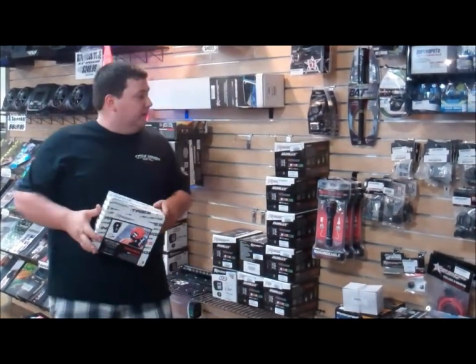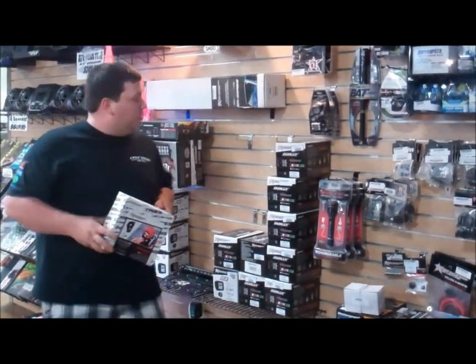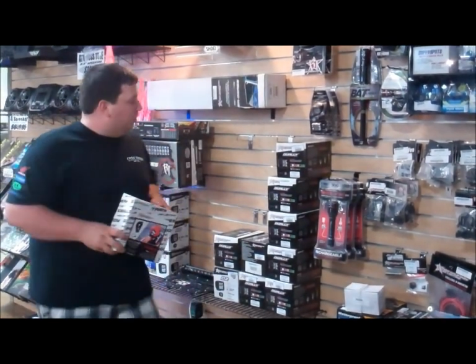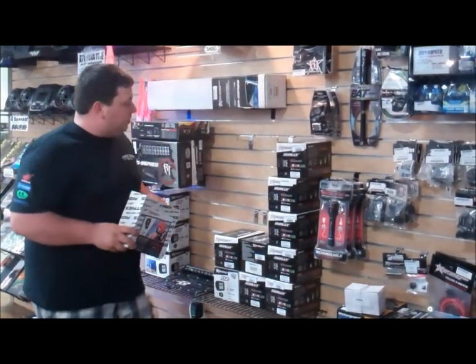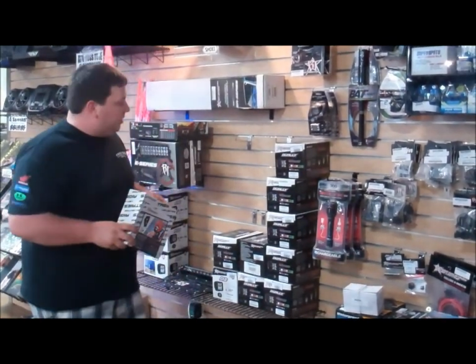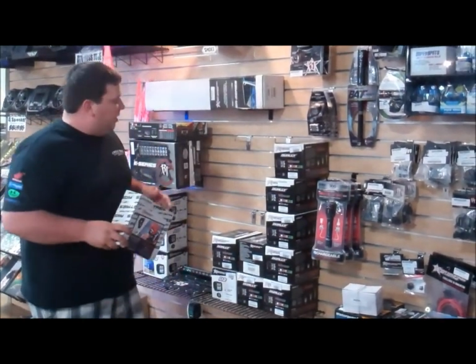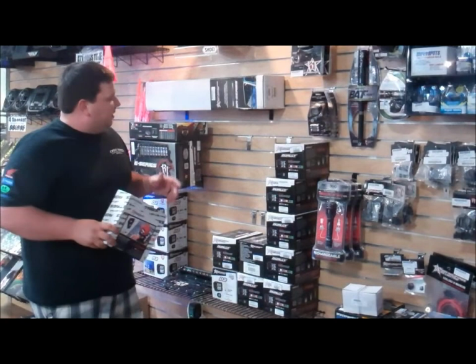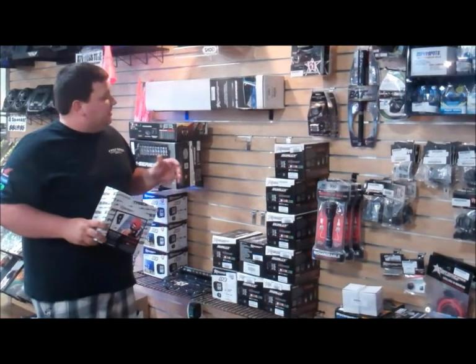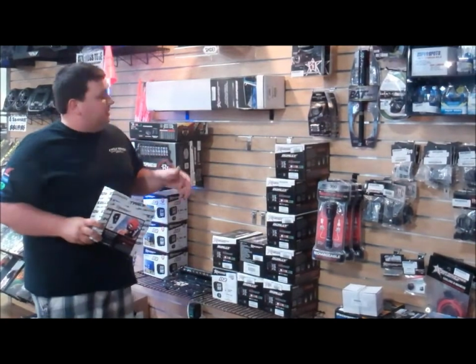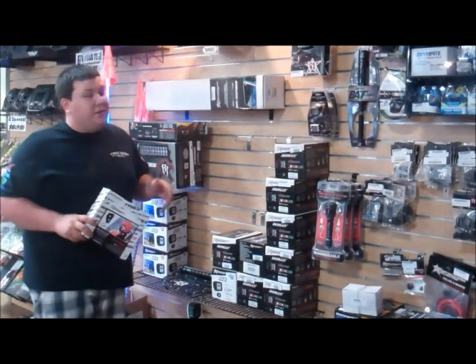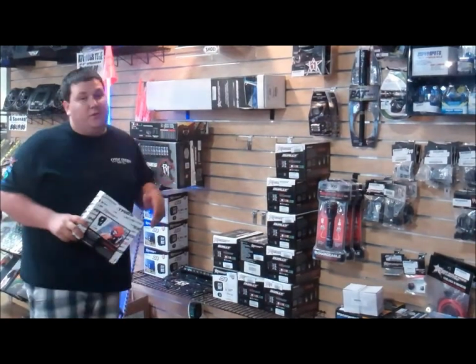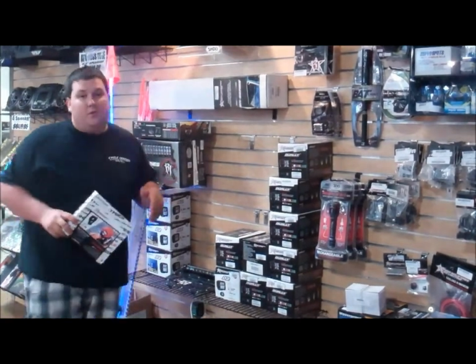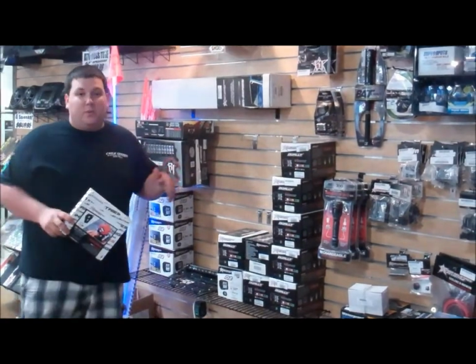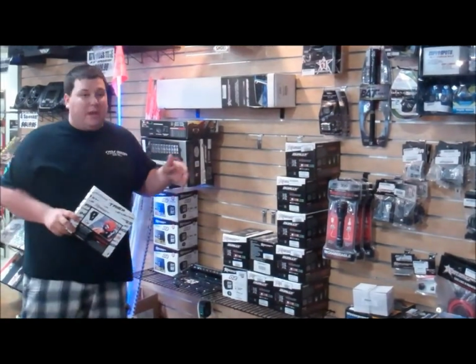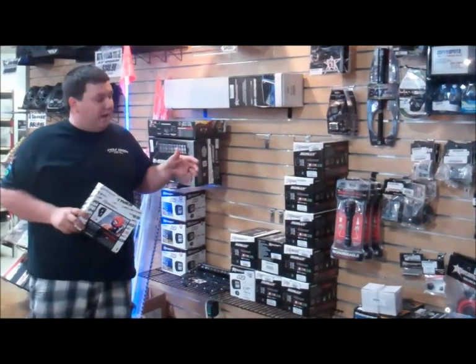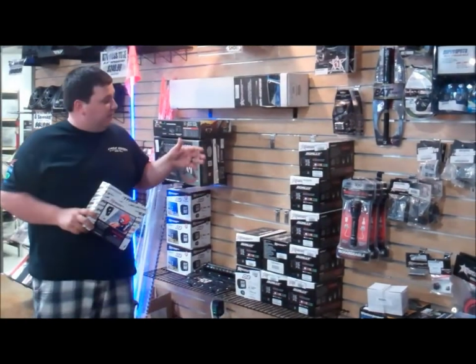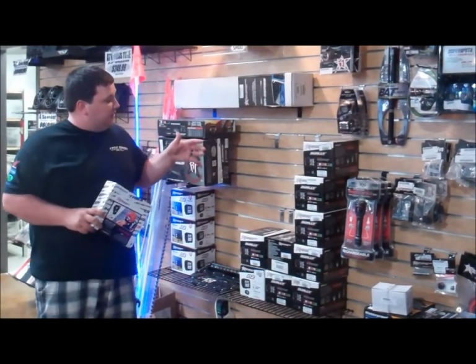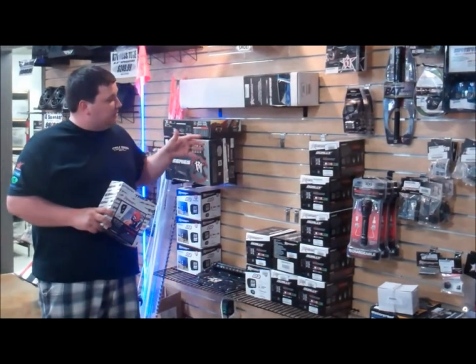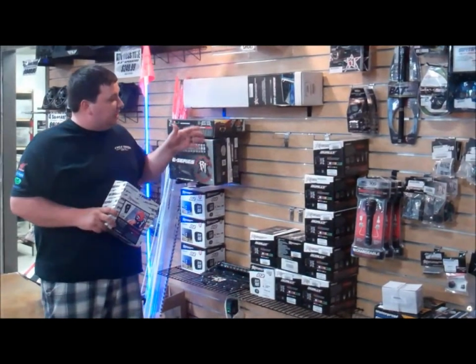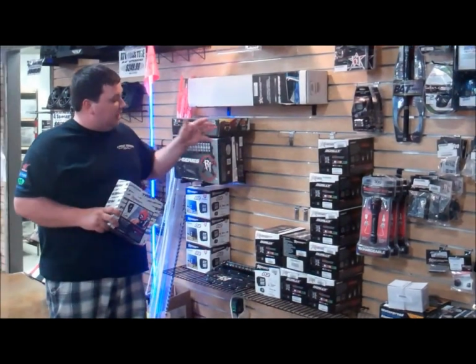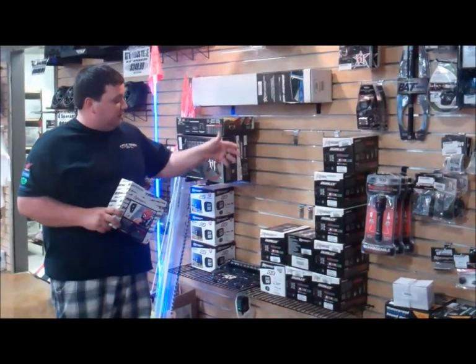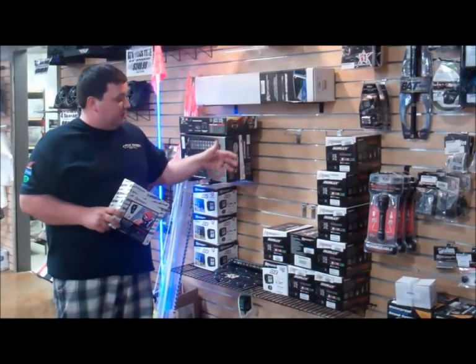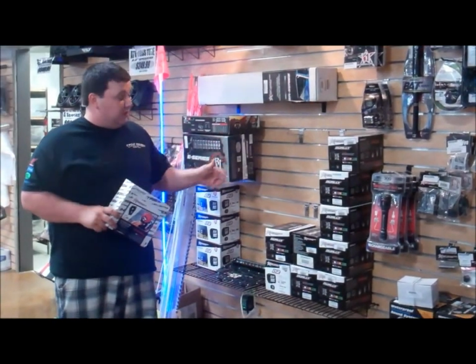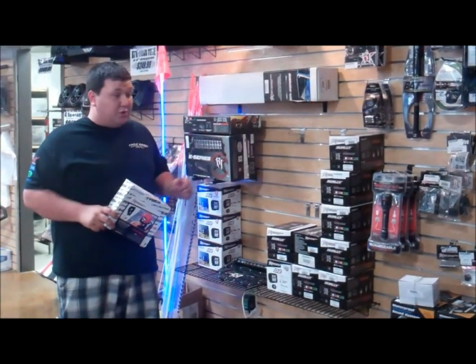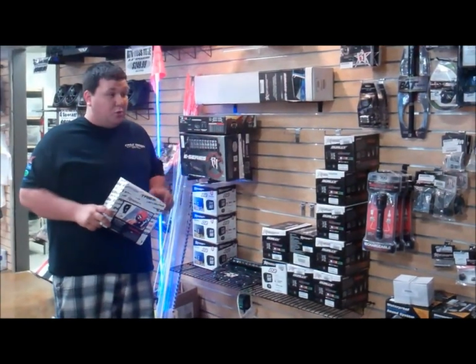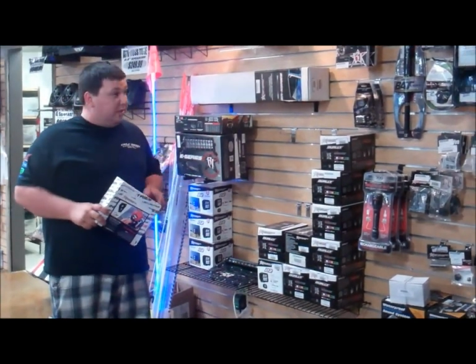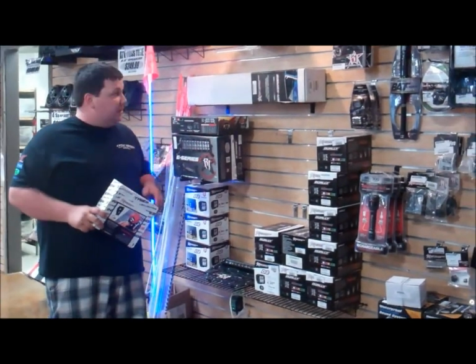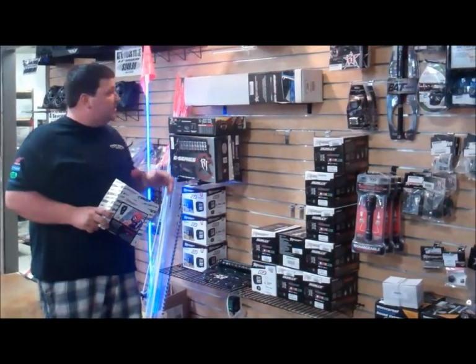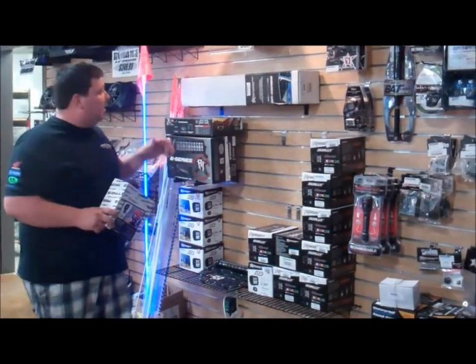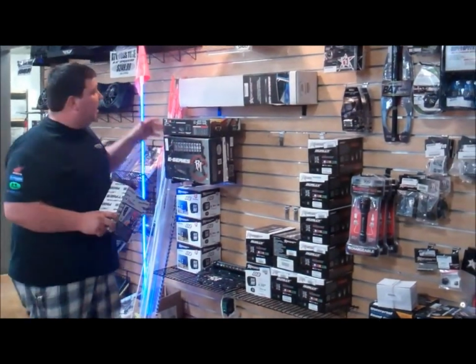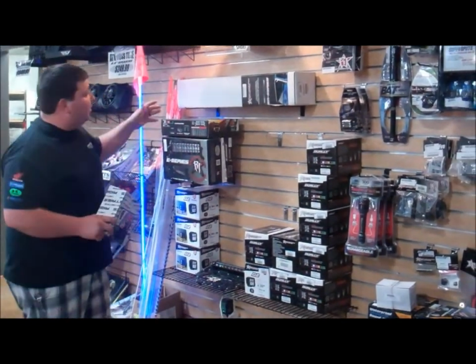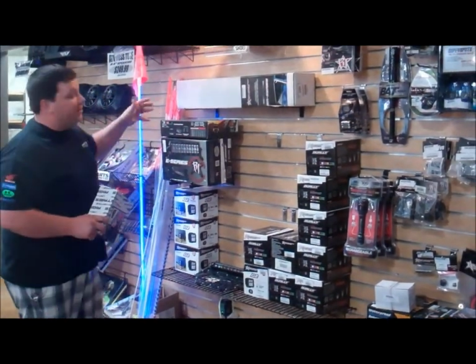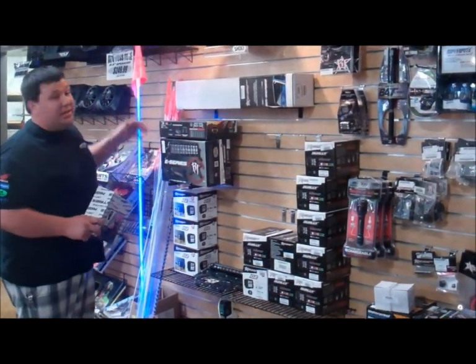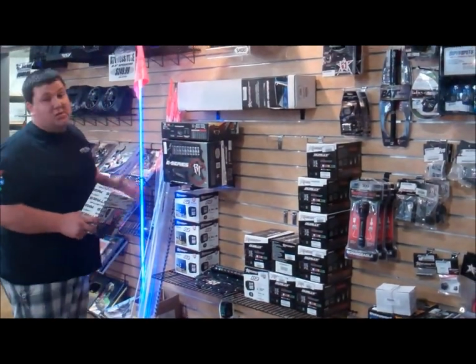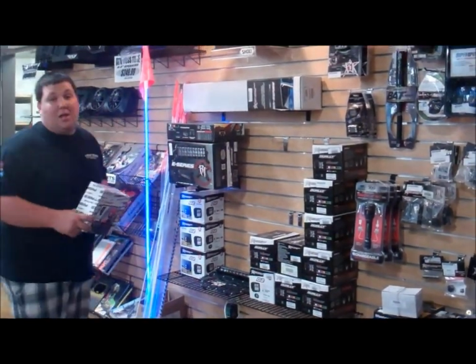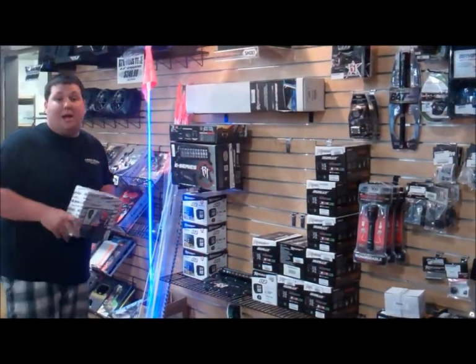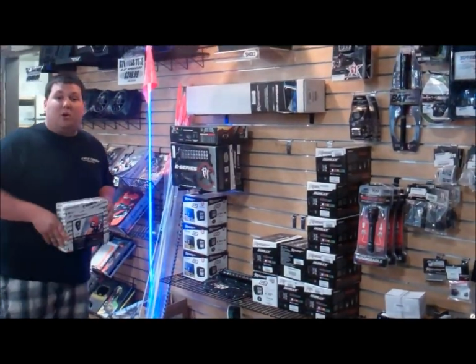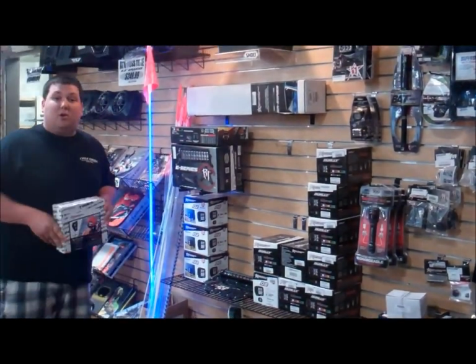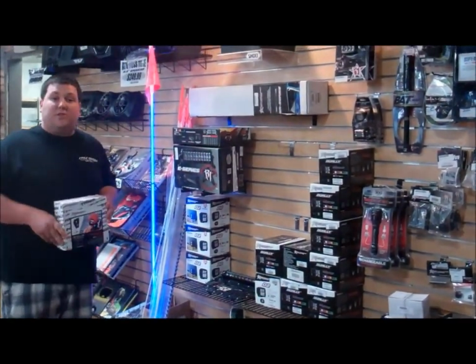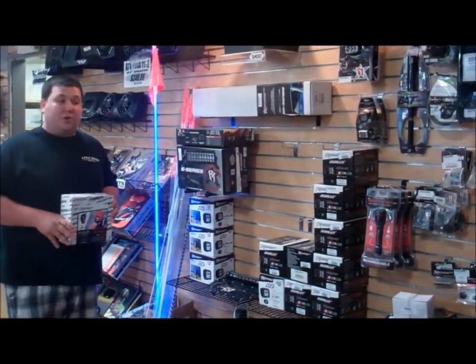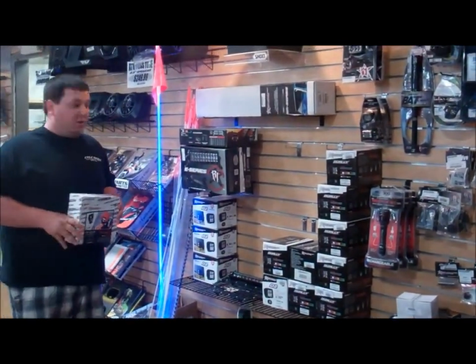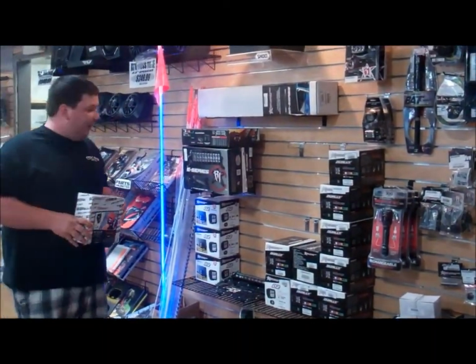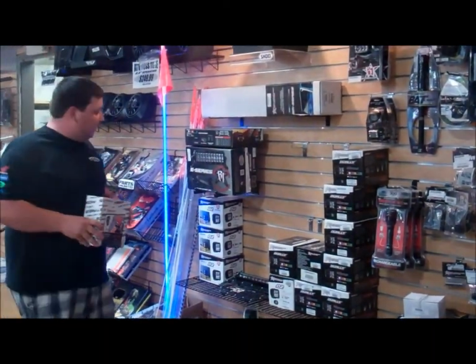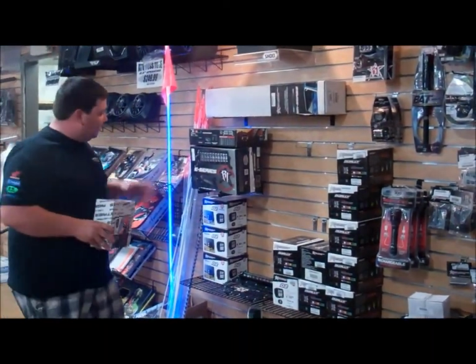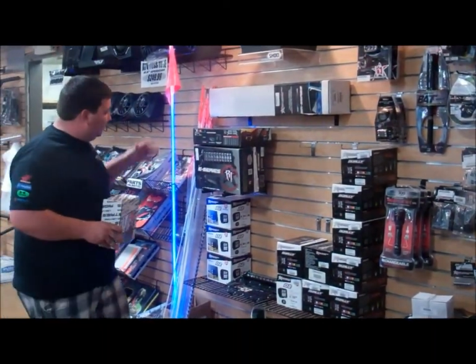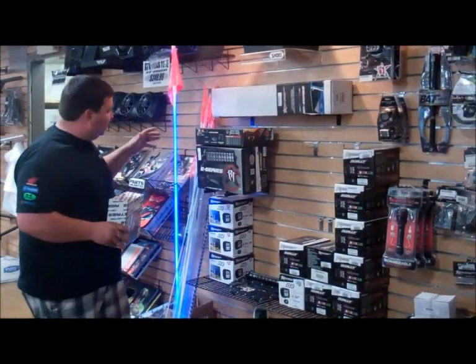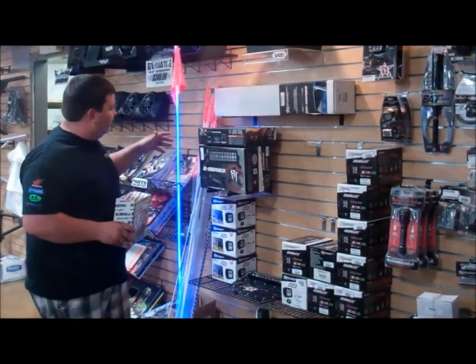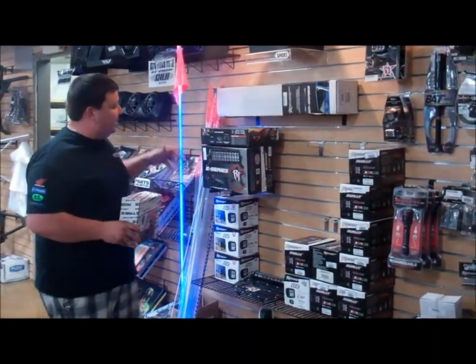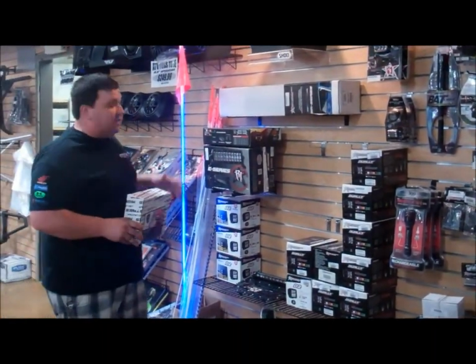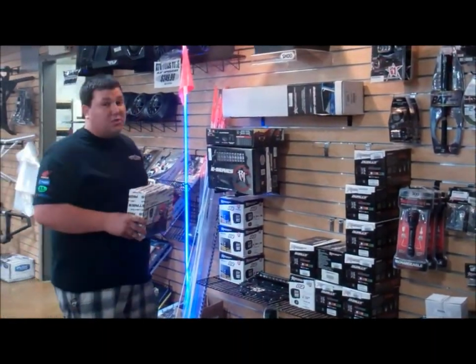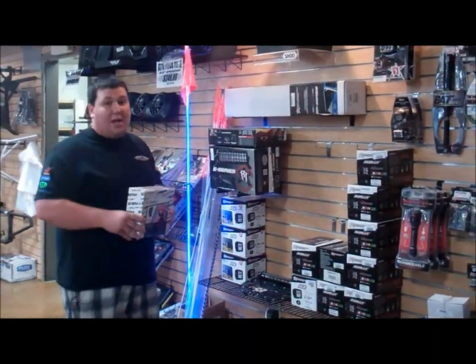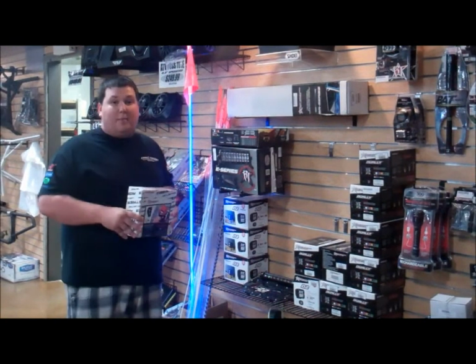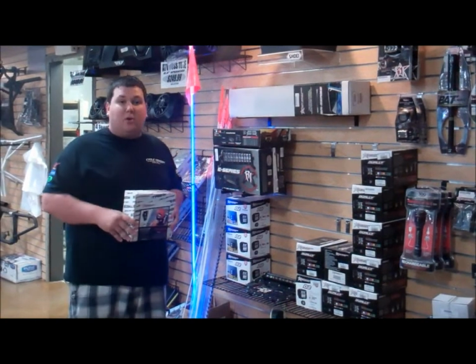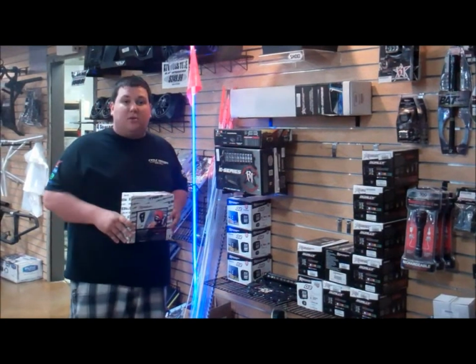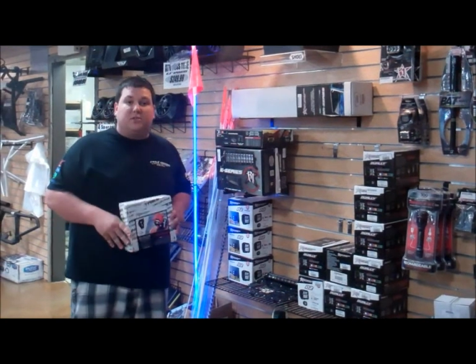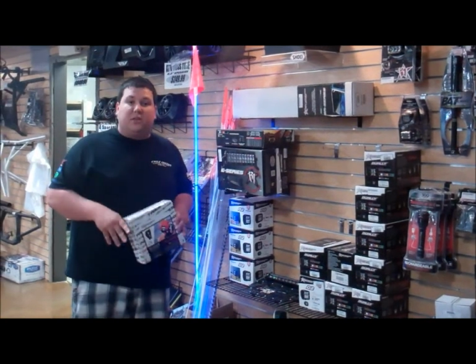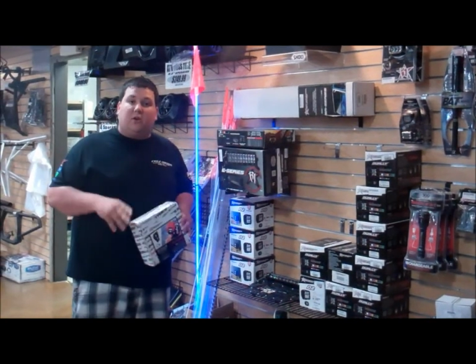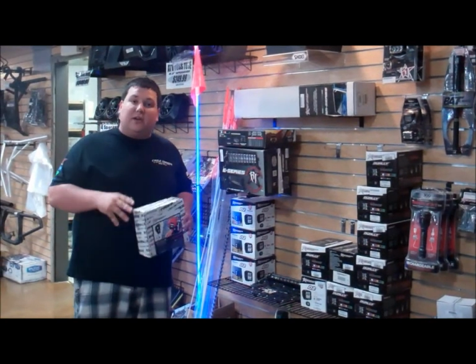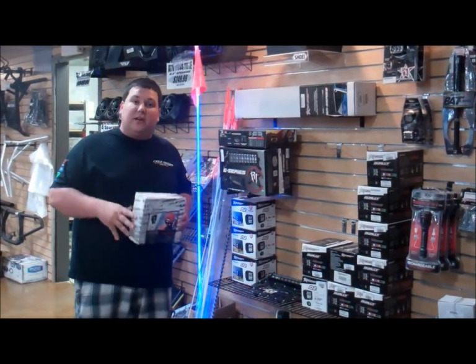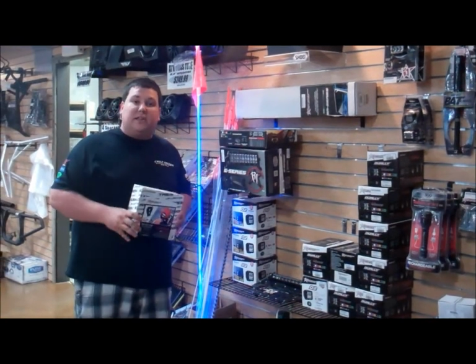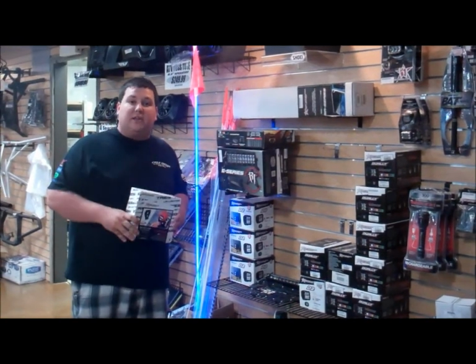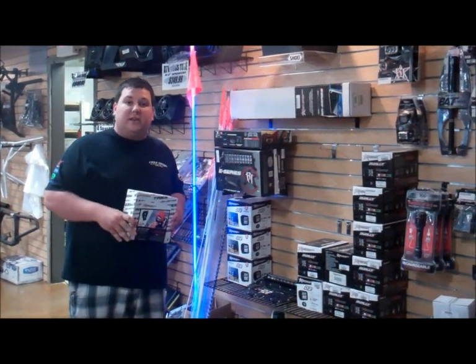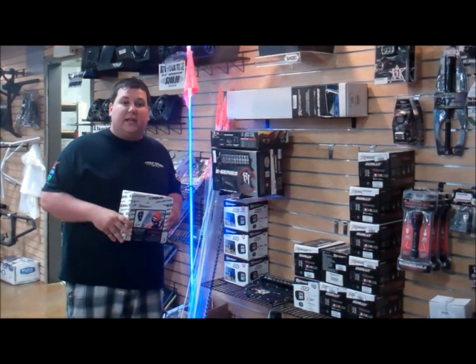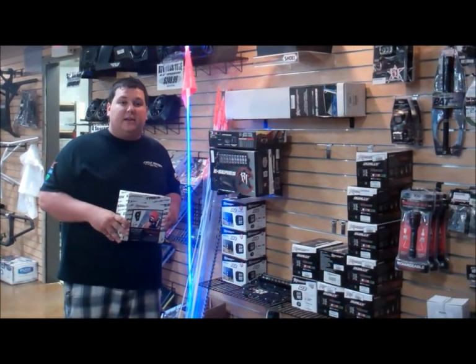And of course, we have in stock the Duallys, 30-inch light bars for your Razors, and 10-inch light bars to go on anything you need.